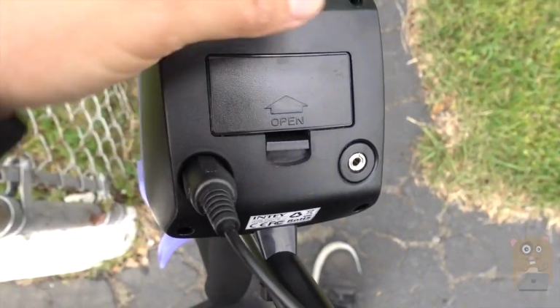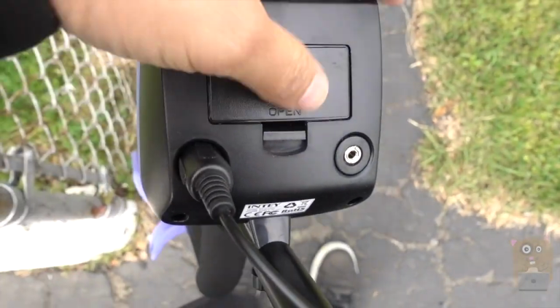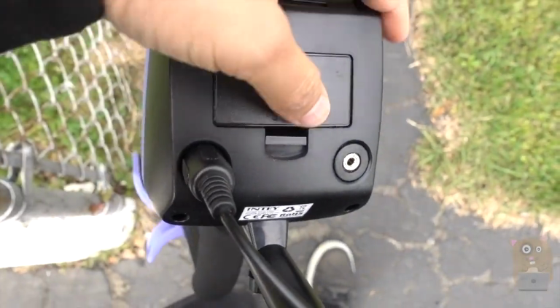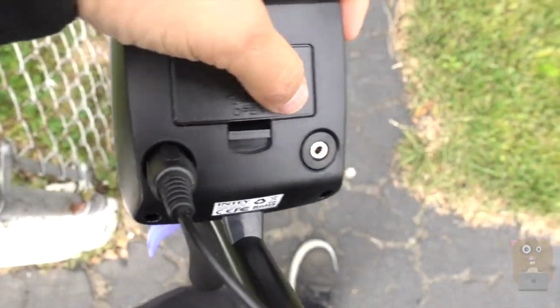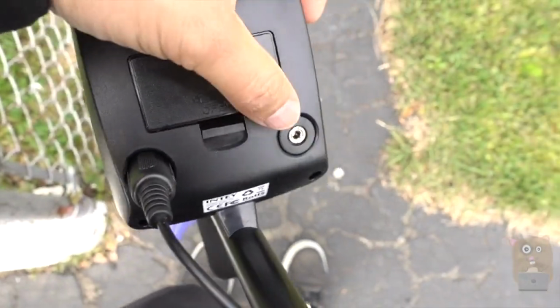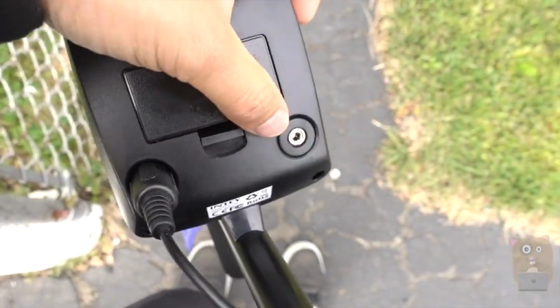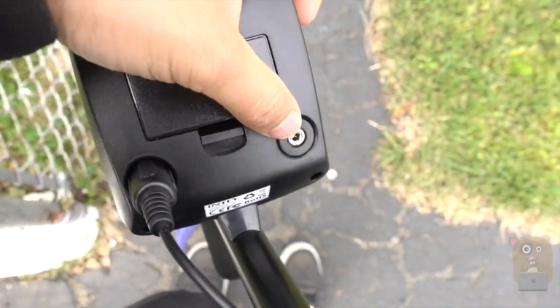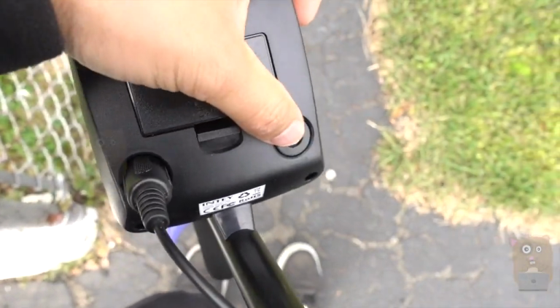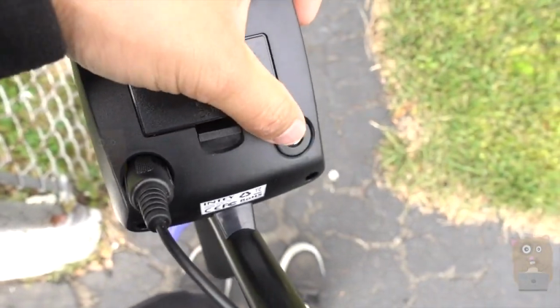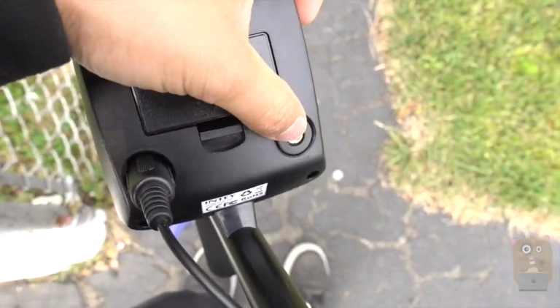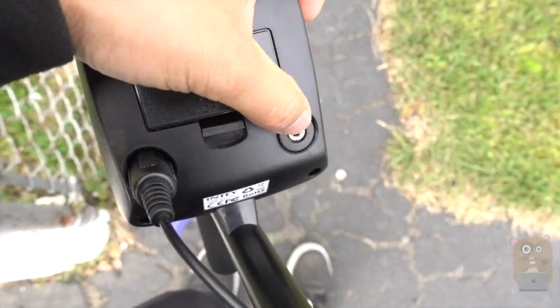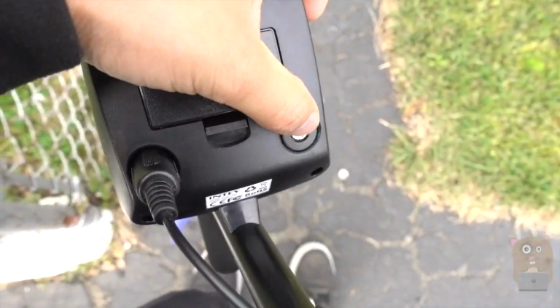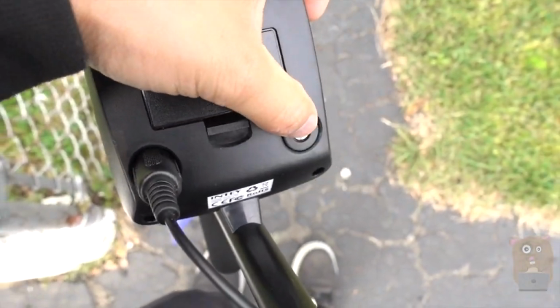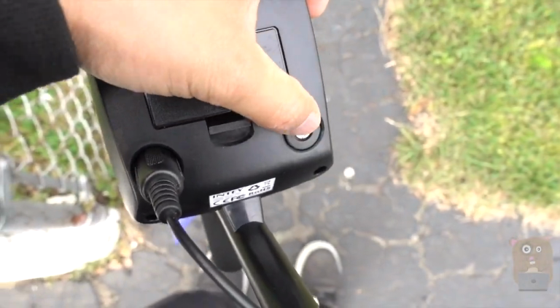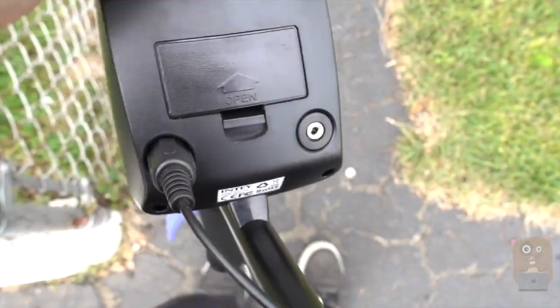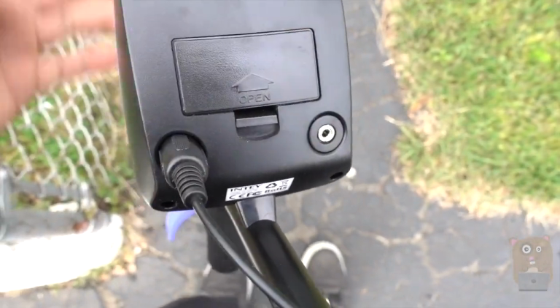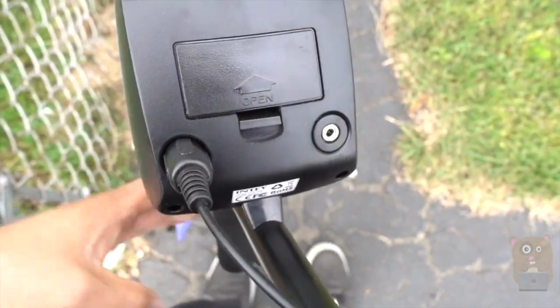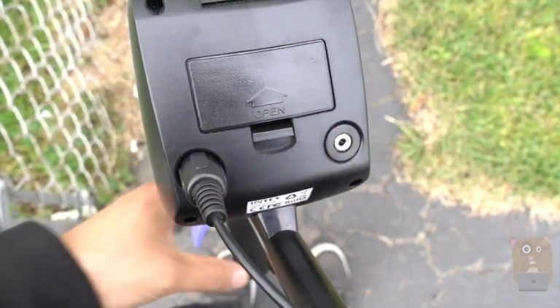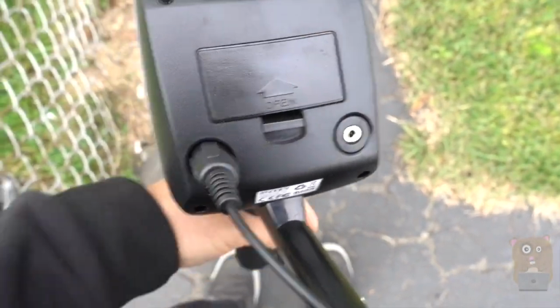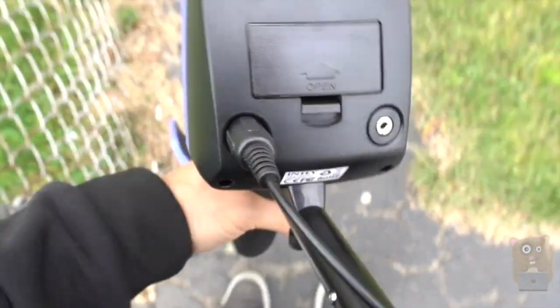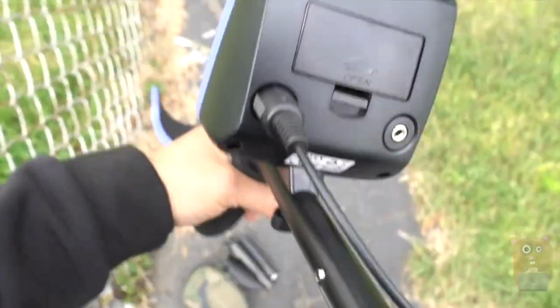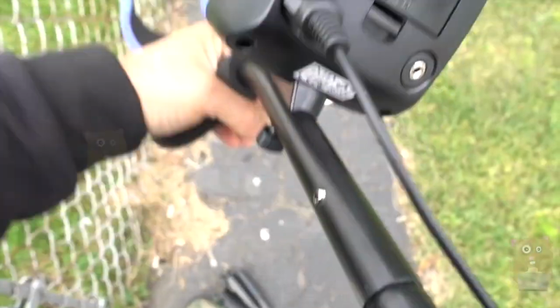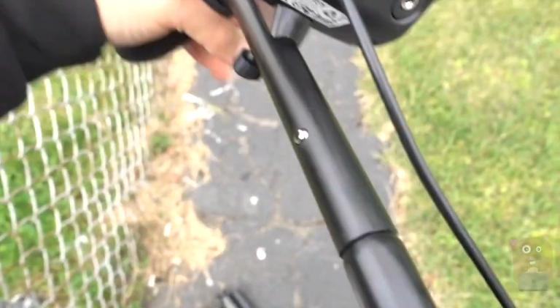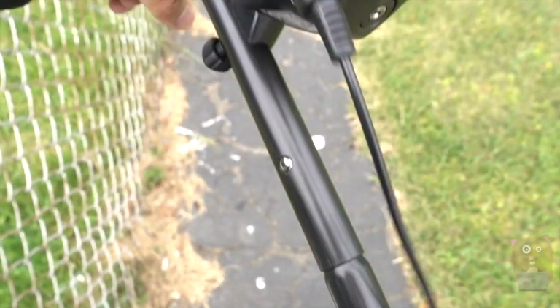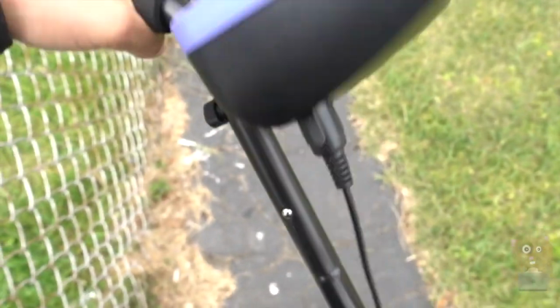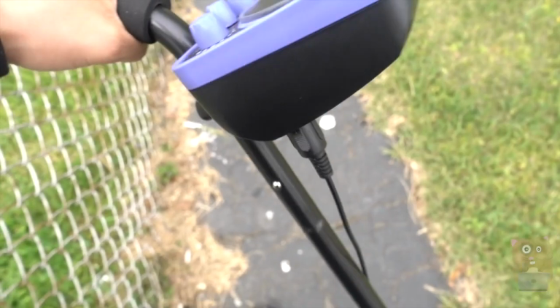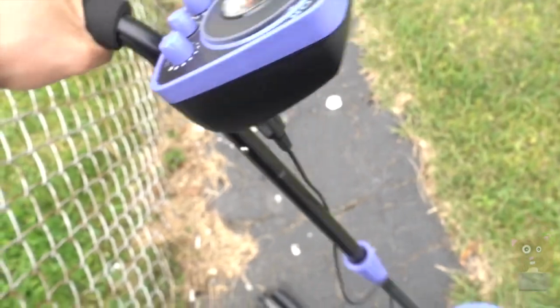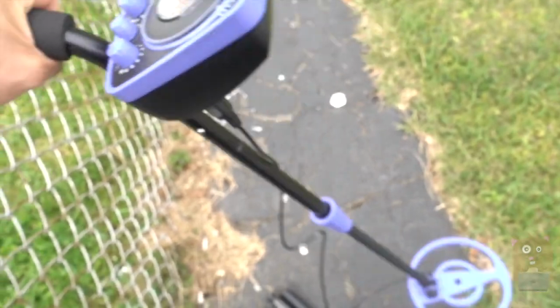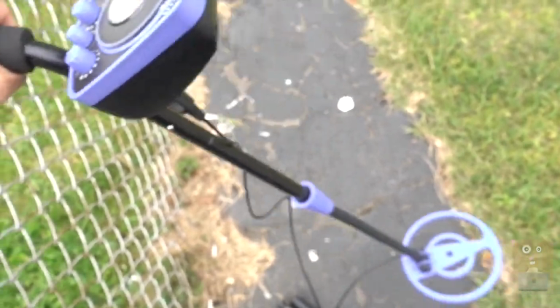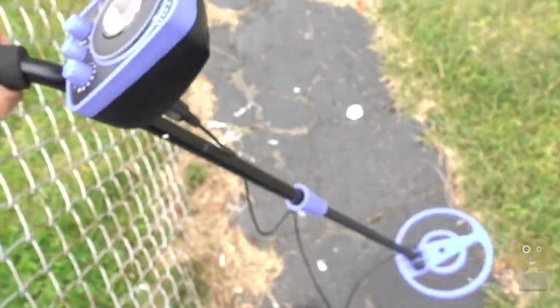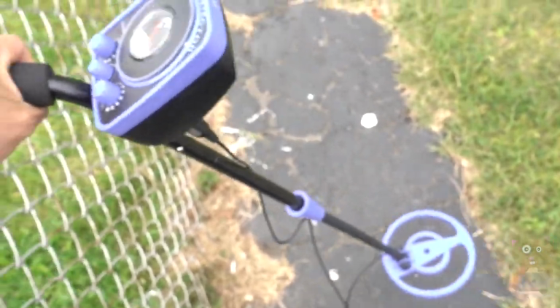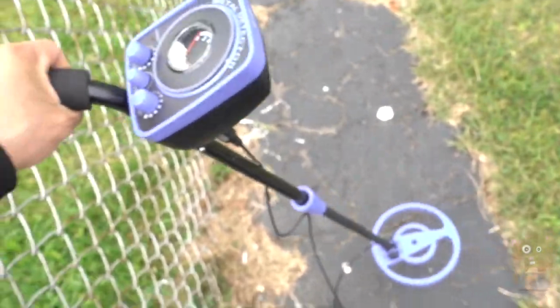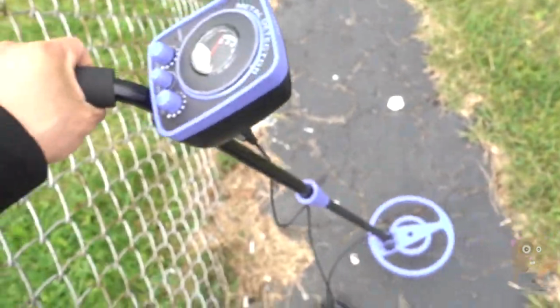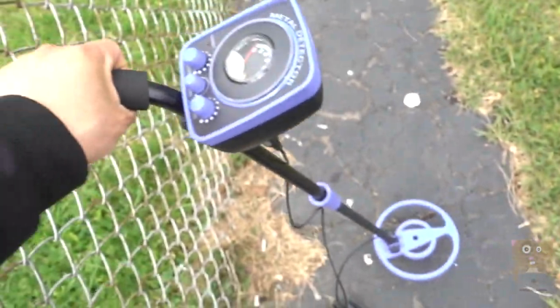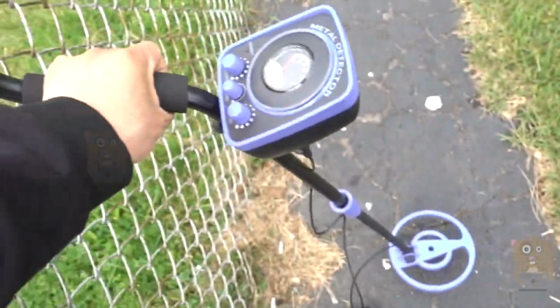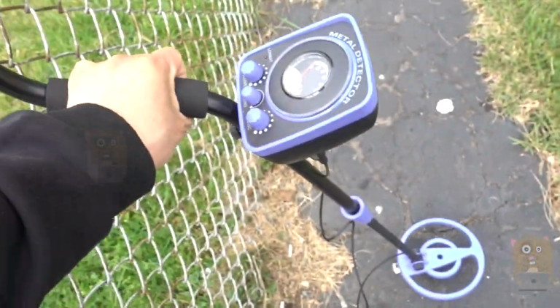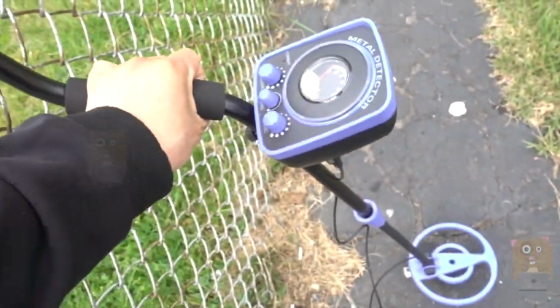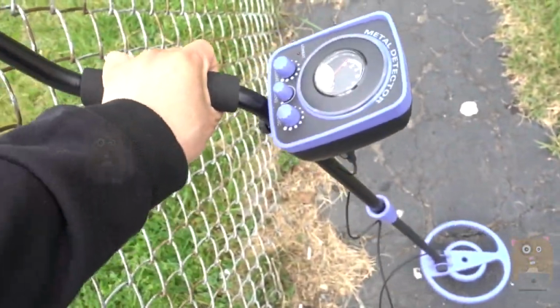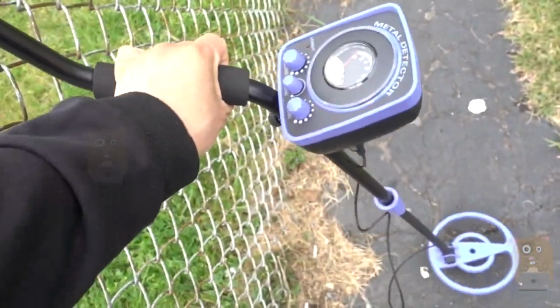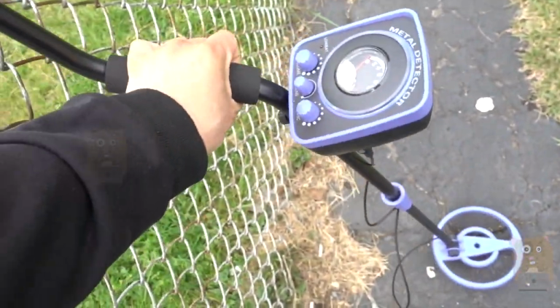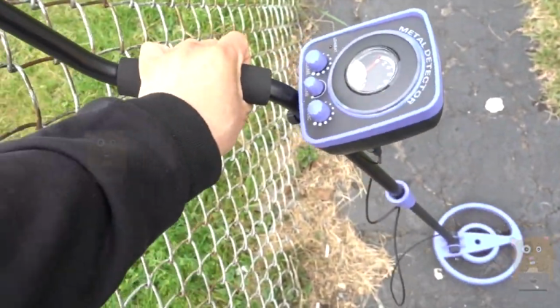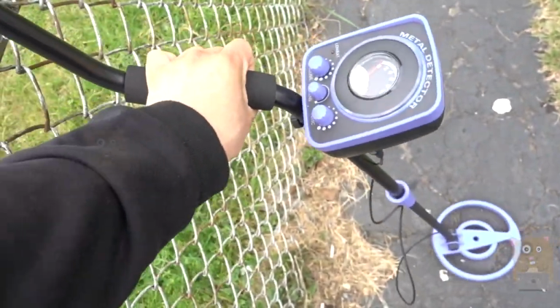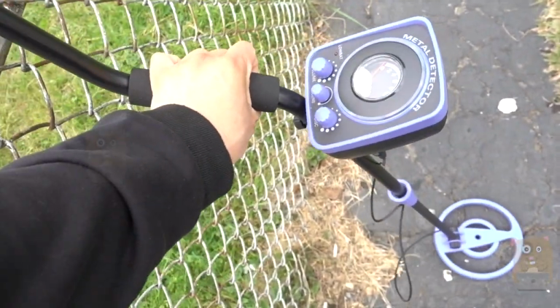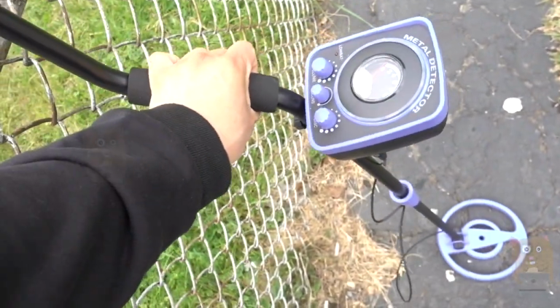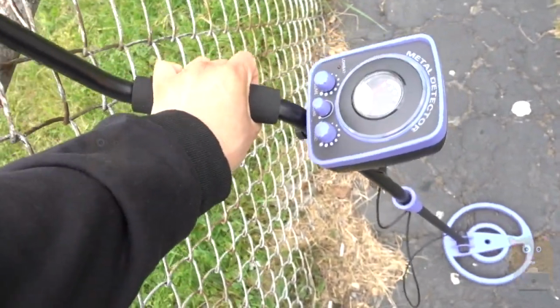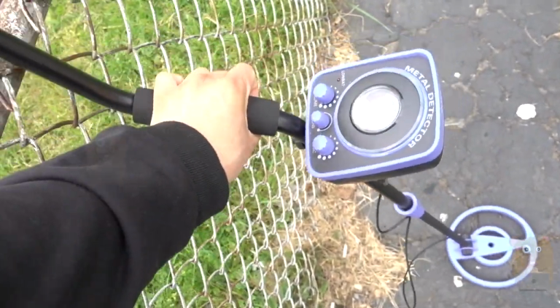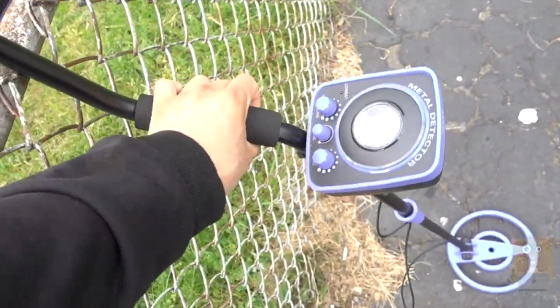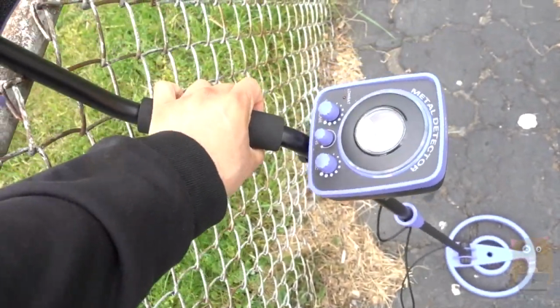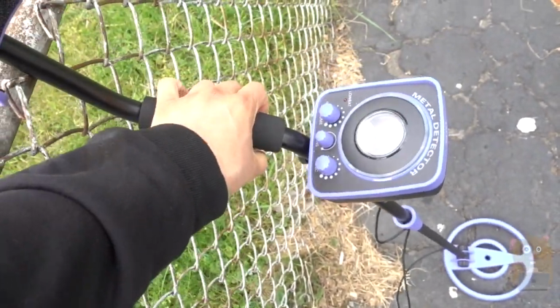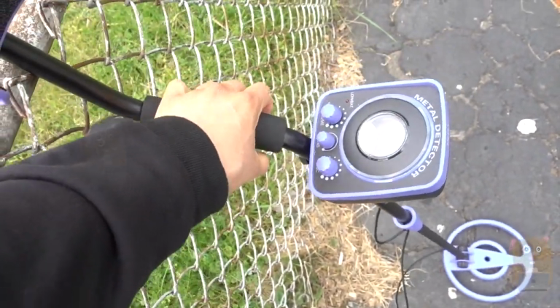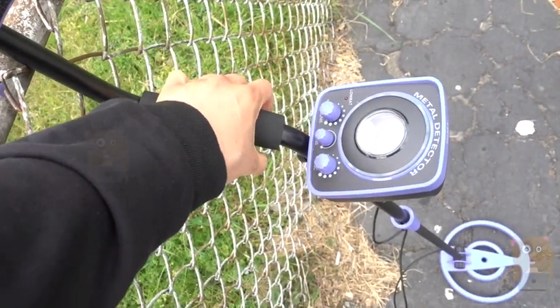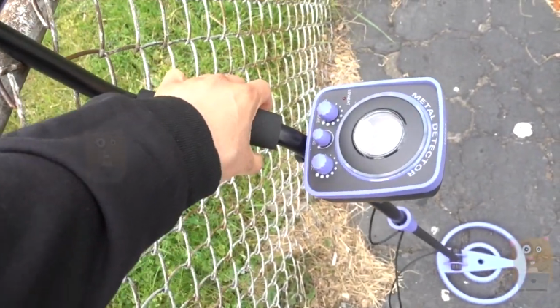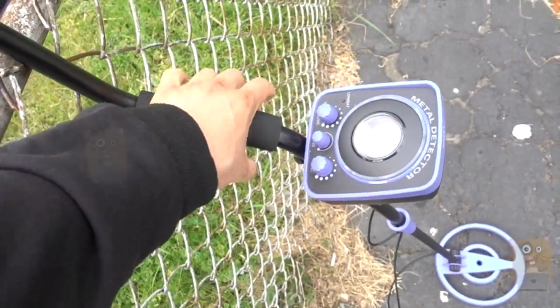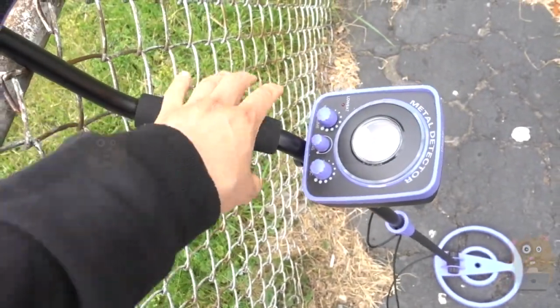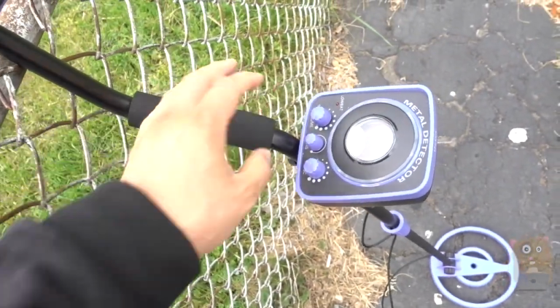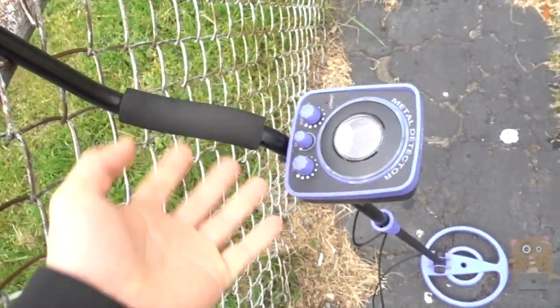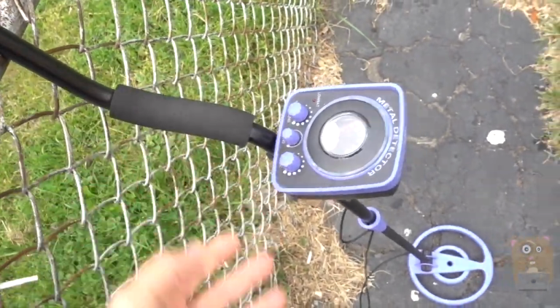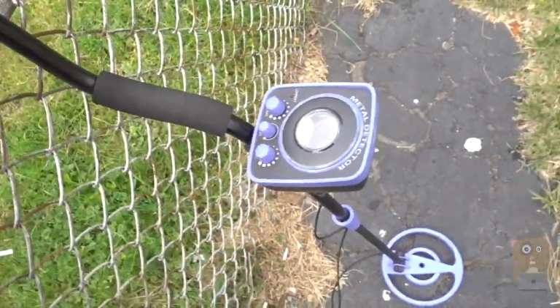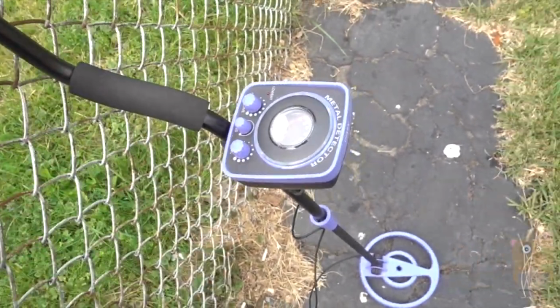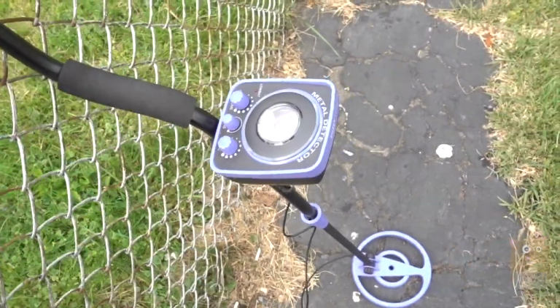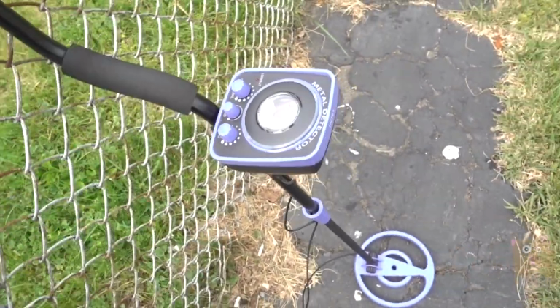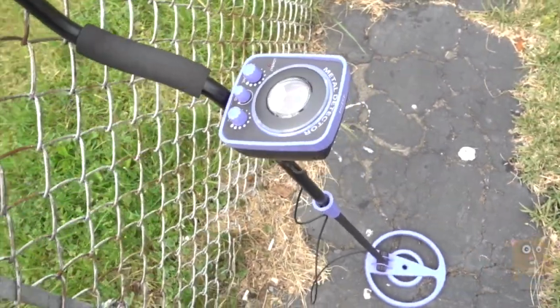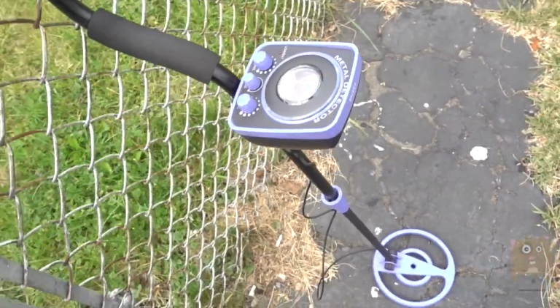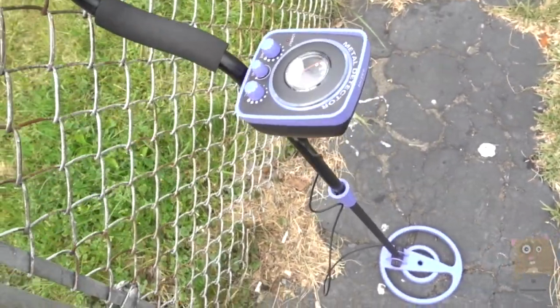There's also a headphone port. So if it's beeping and I don't want others to be distracted by it, I always use a headphone.